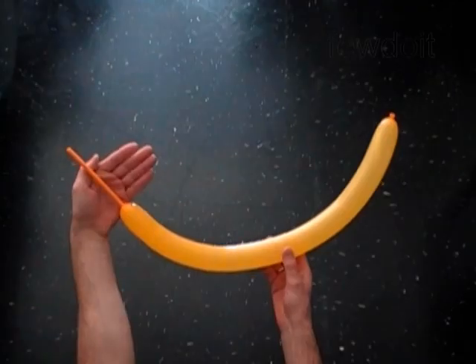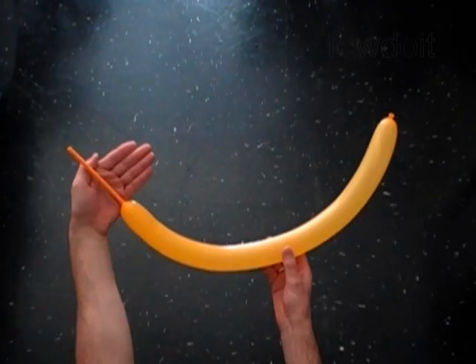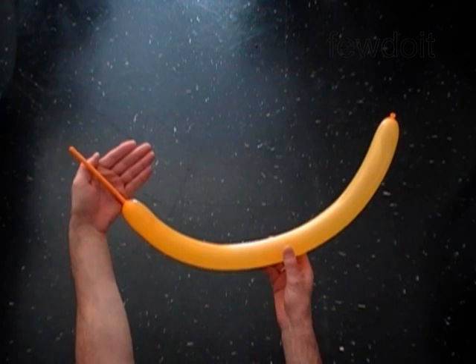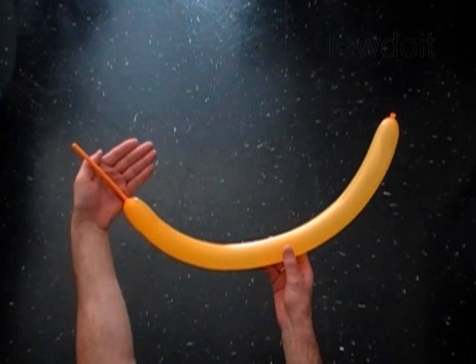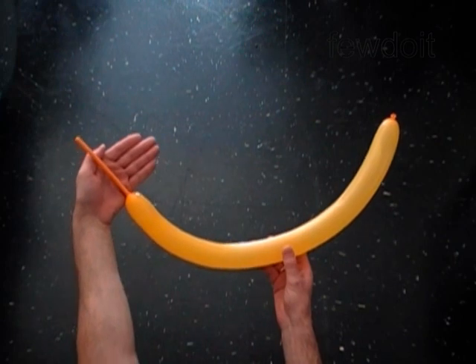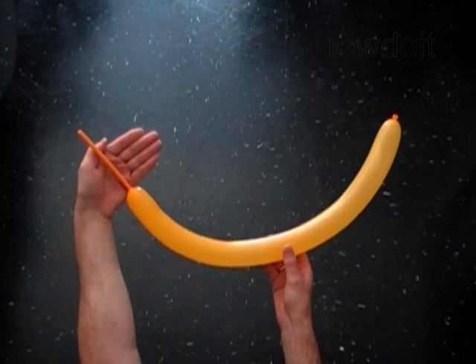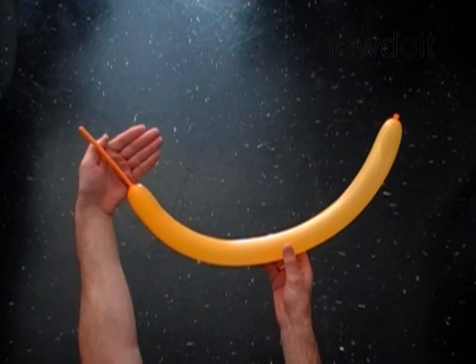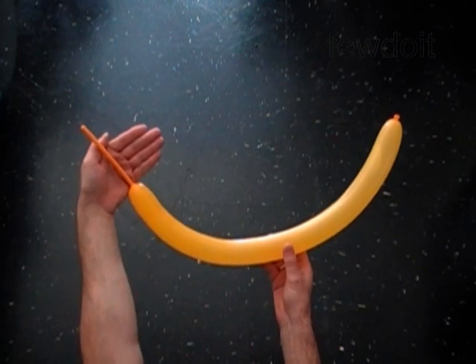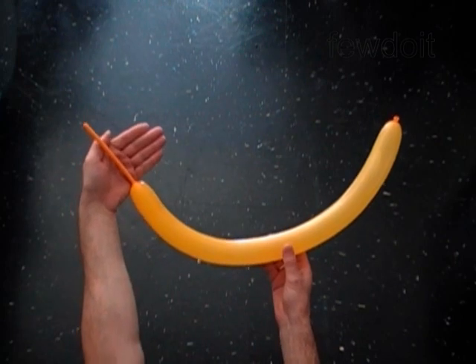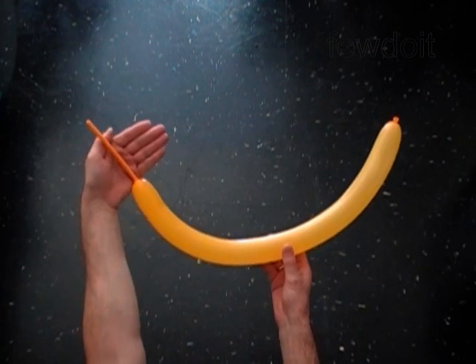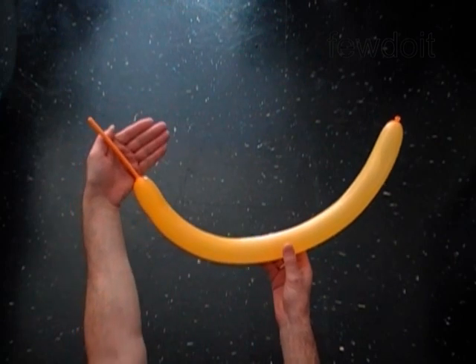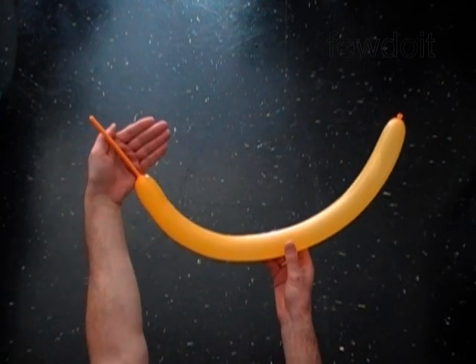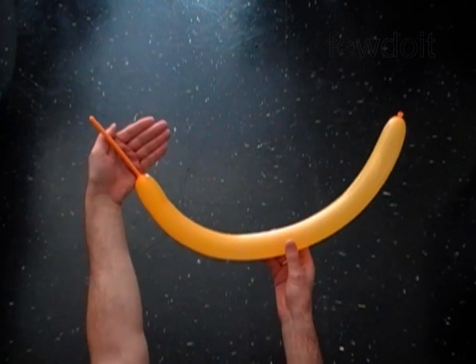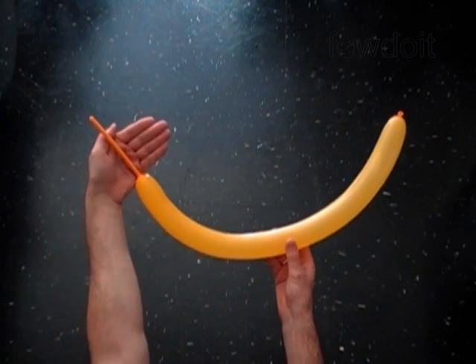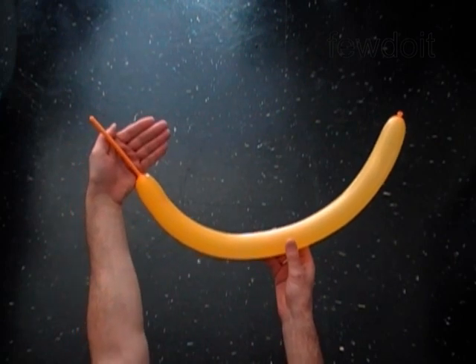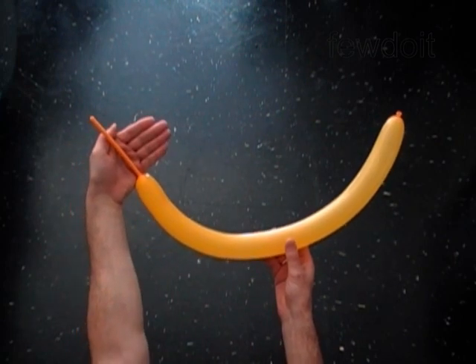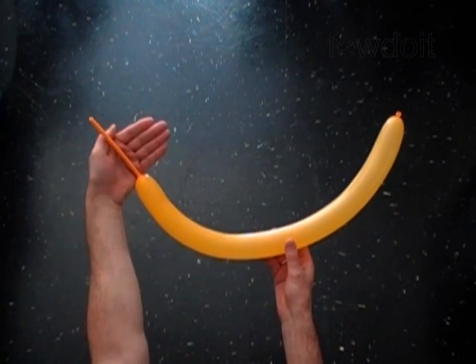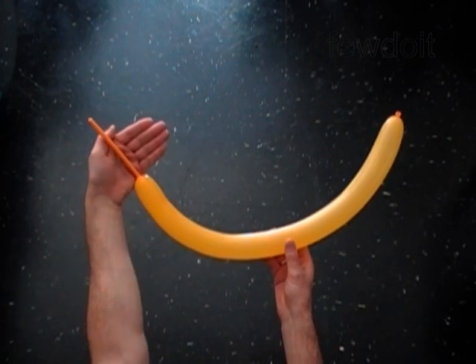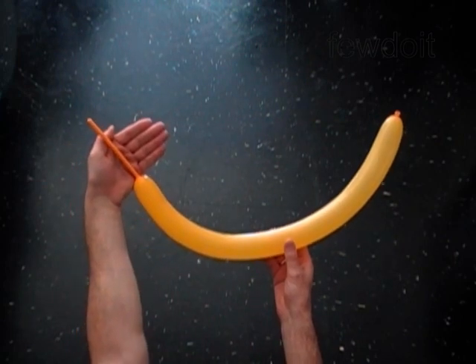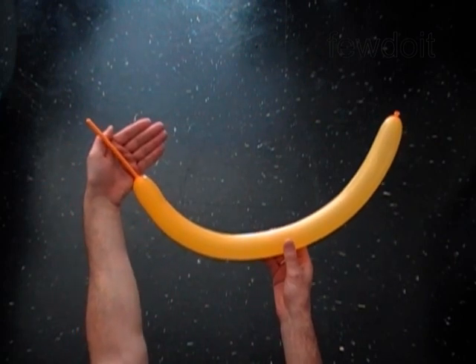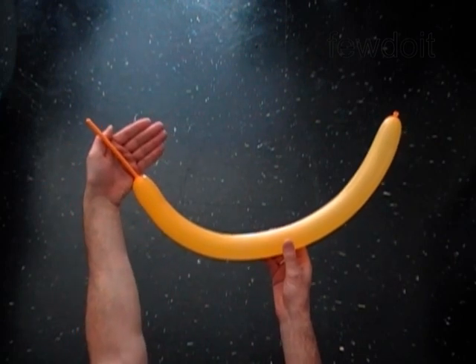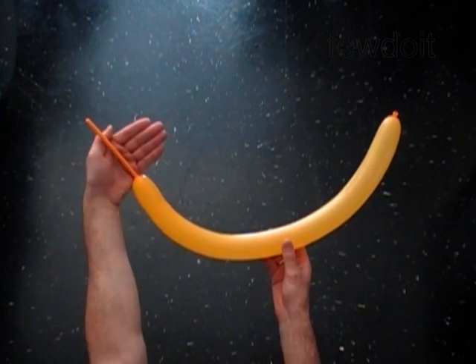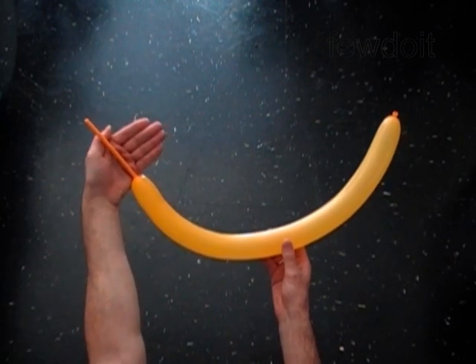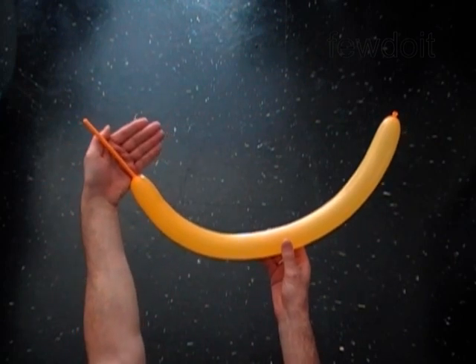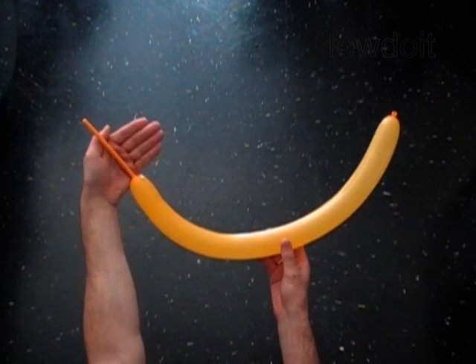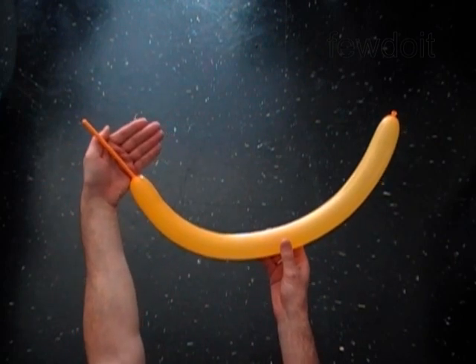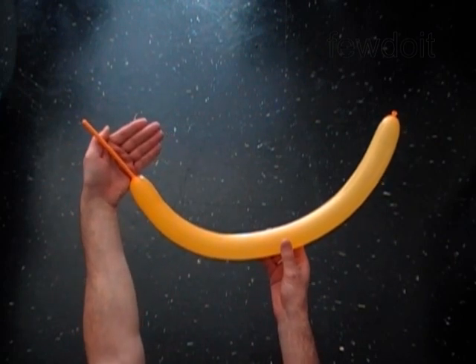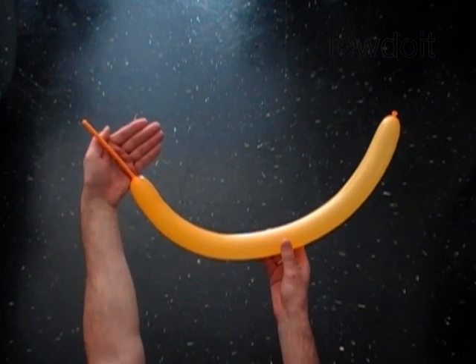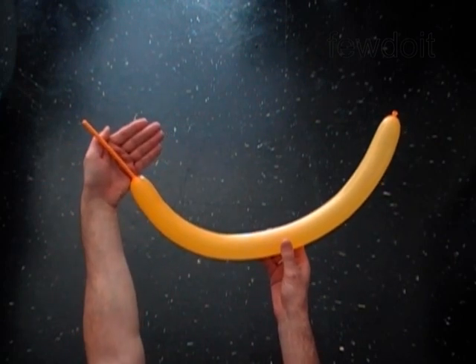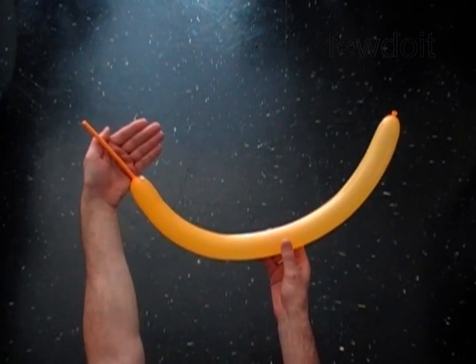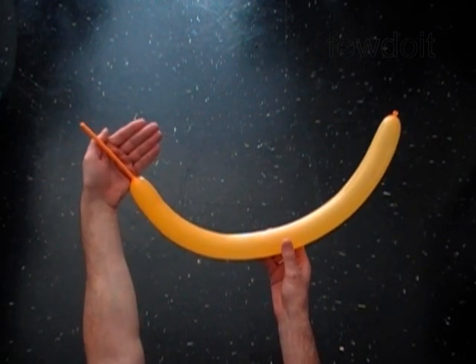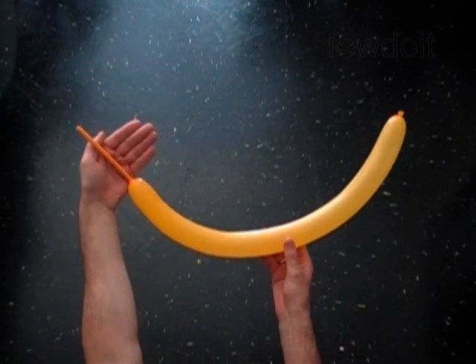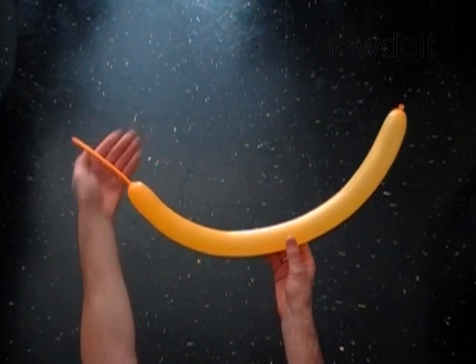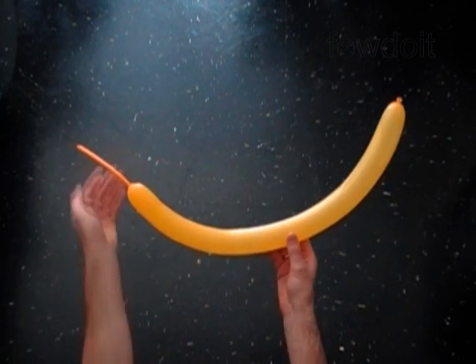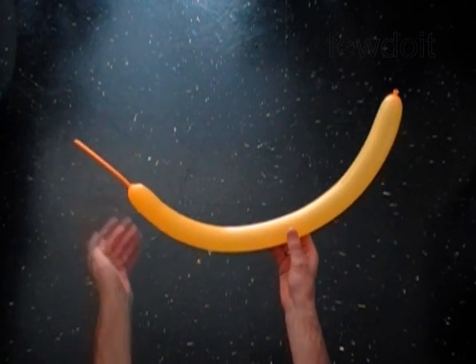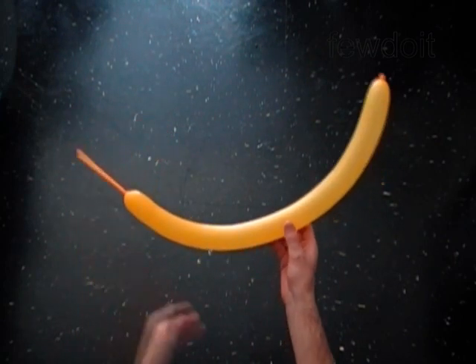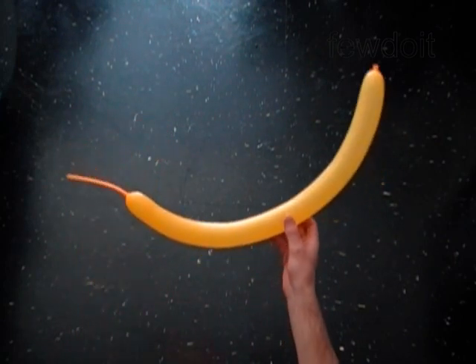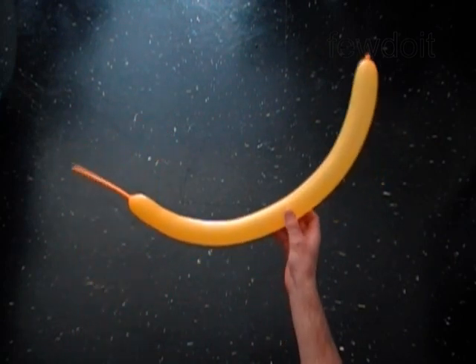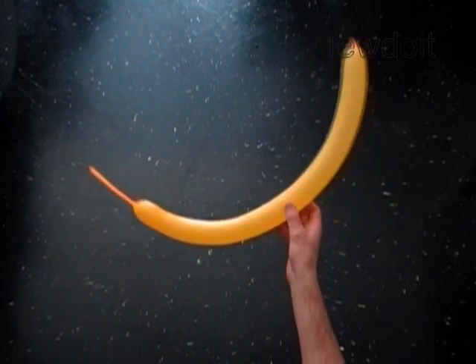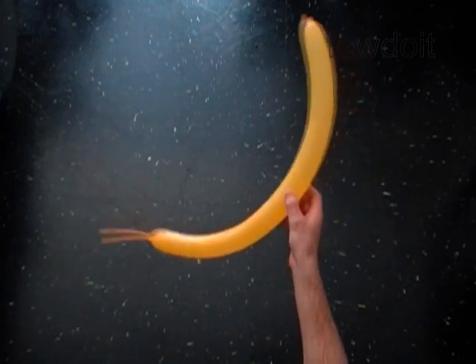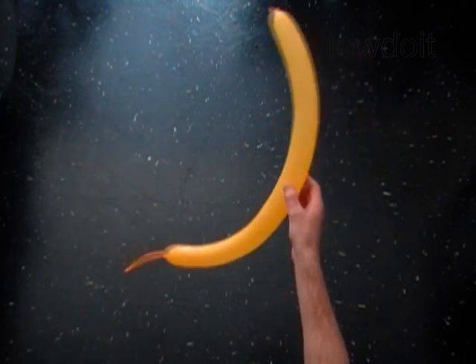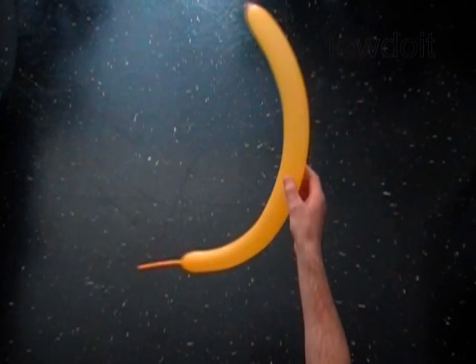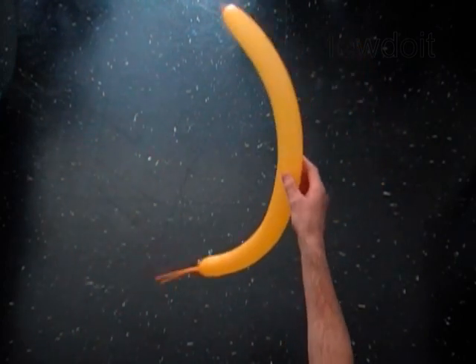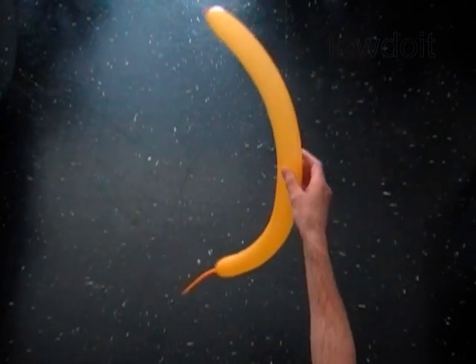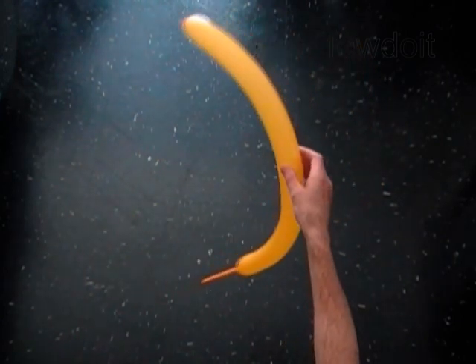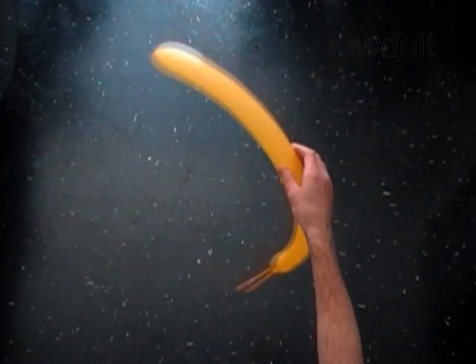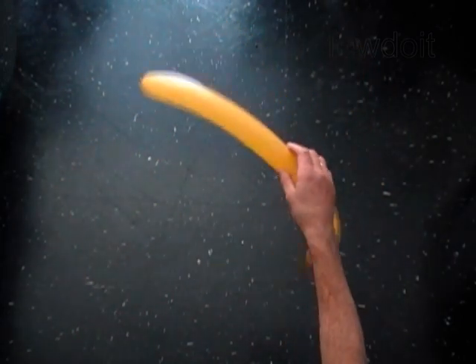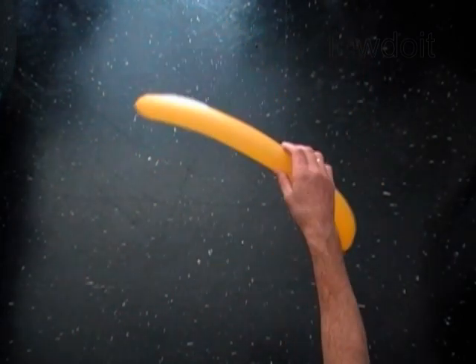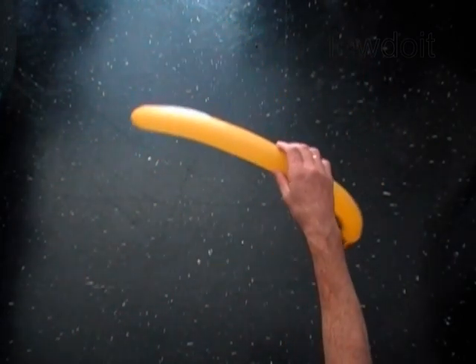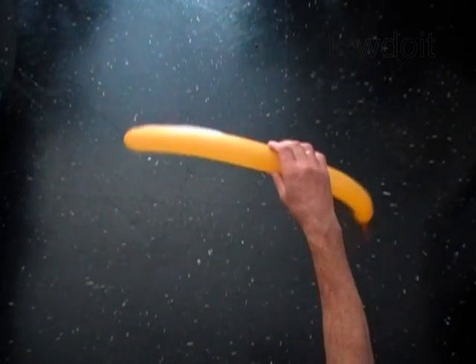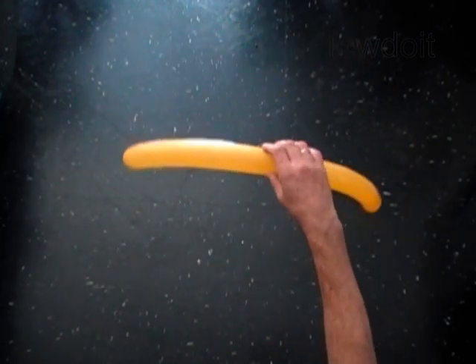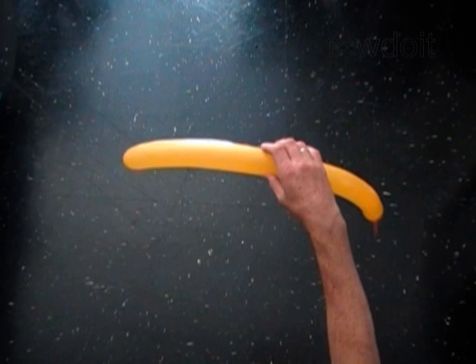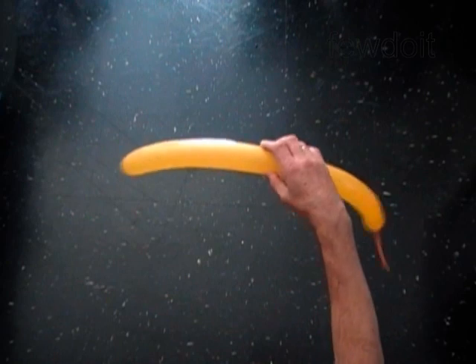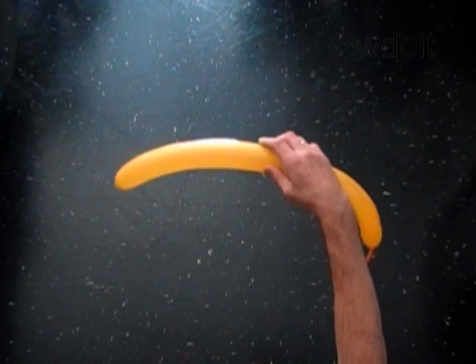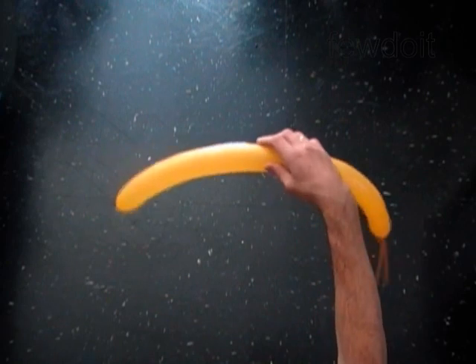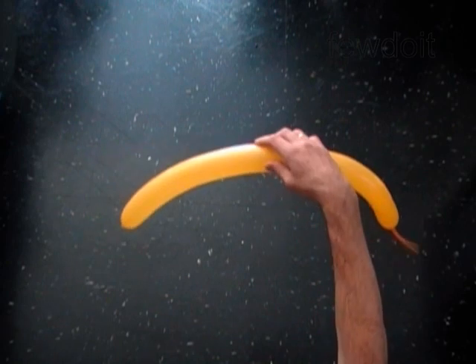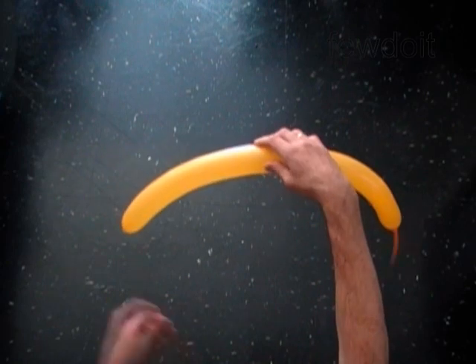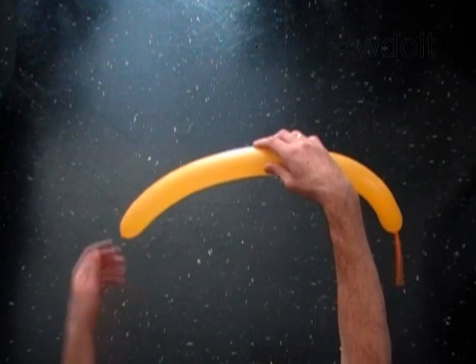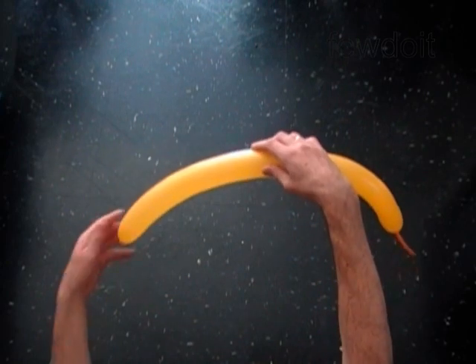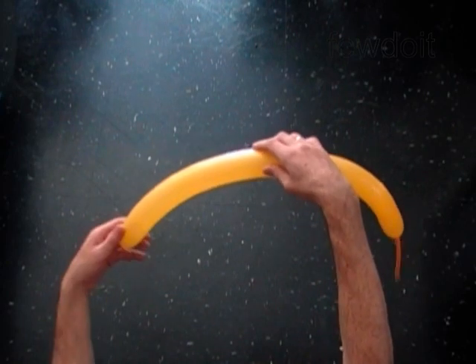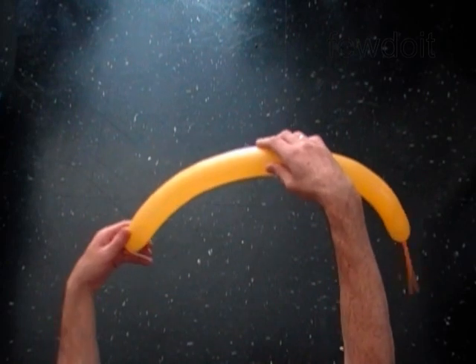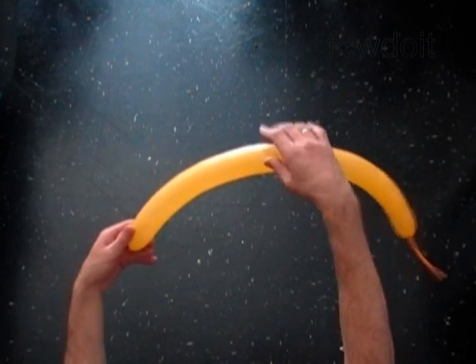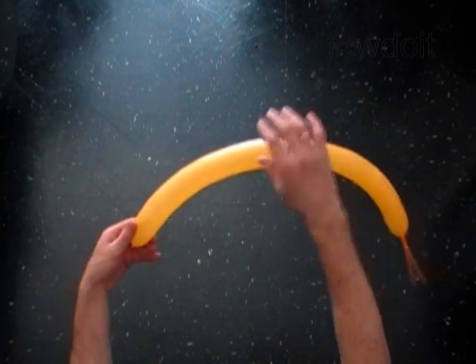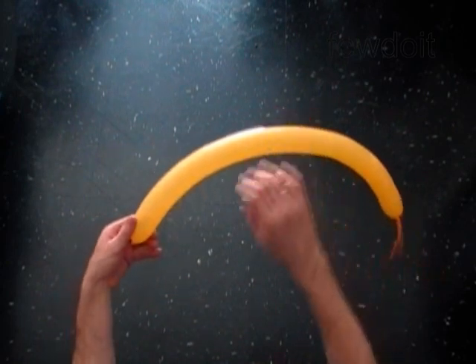Hello! We are going to make a car. First, inflate a balloon leaving a 5 inch flat tail to make the front part of the car.